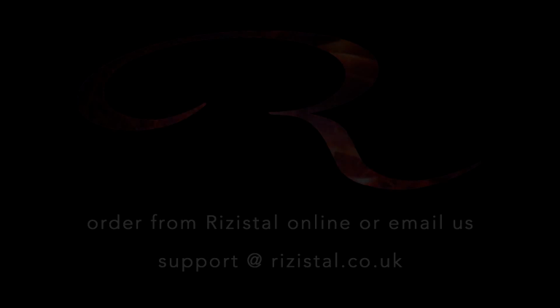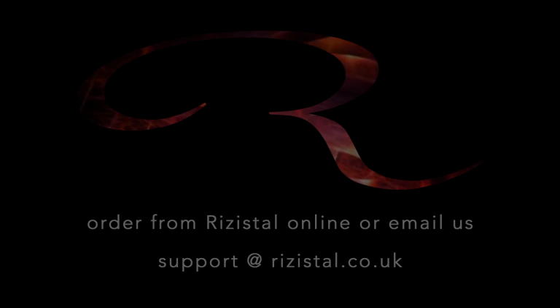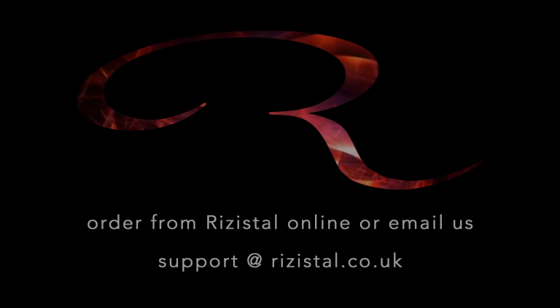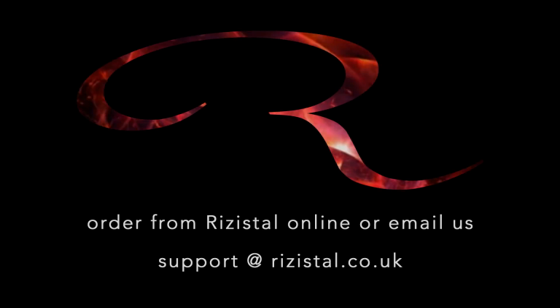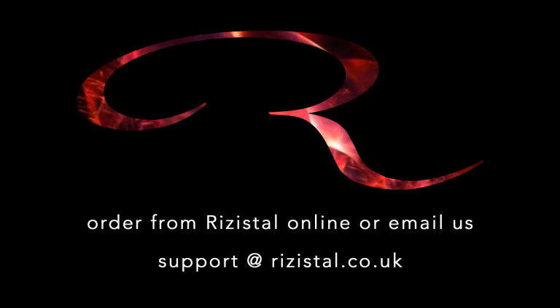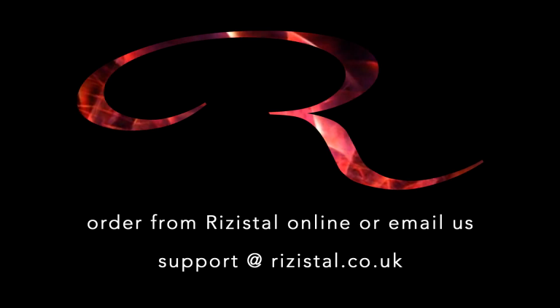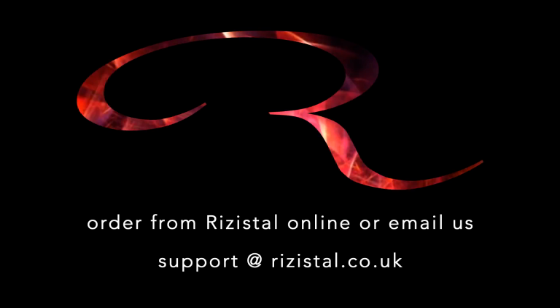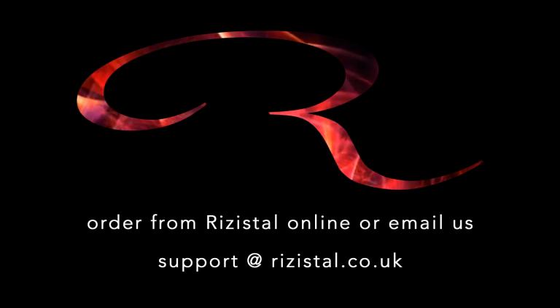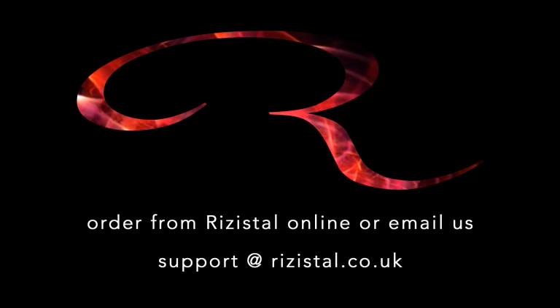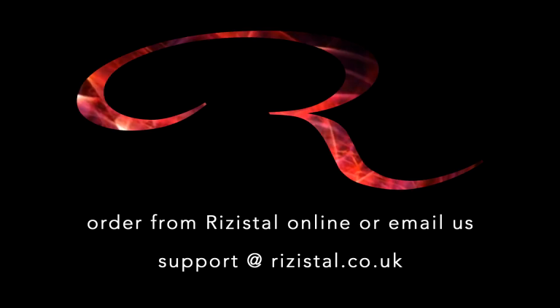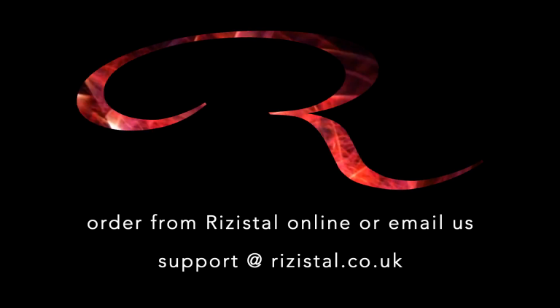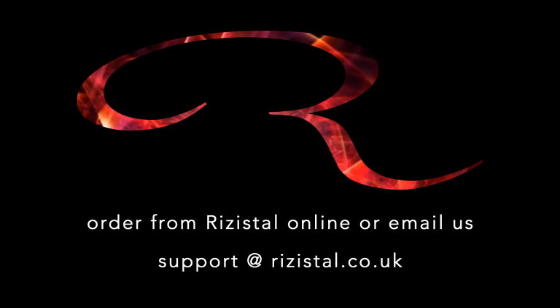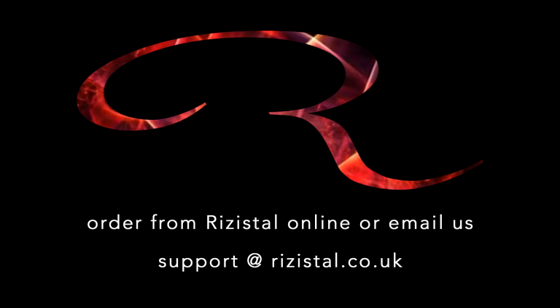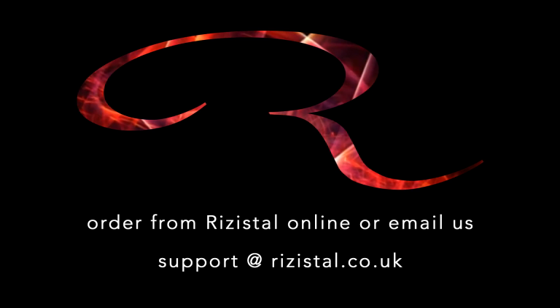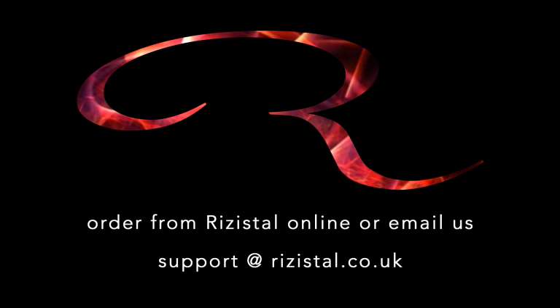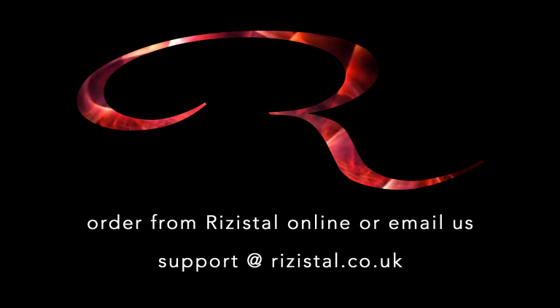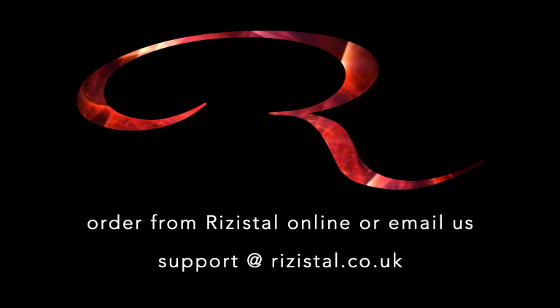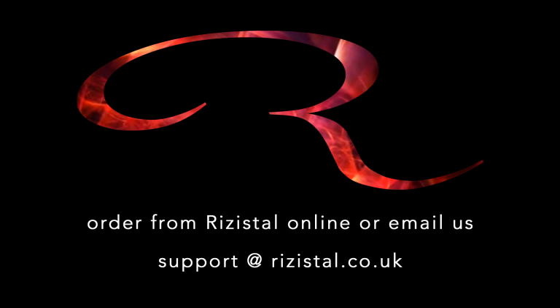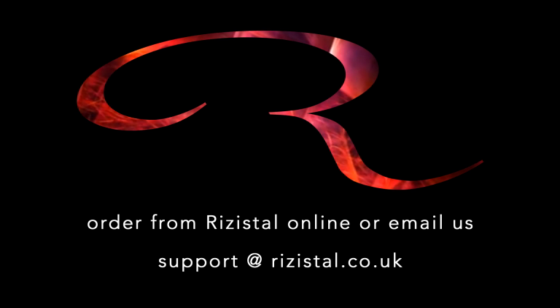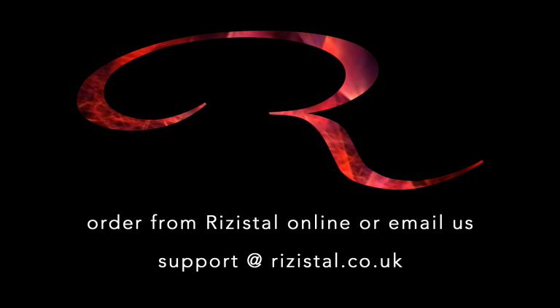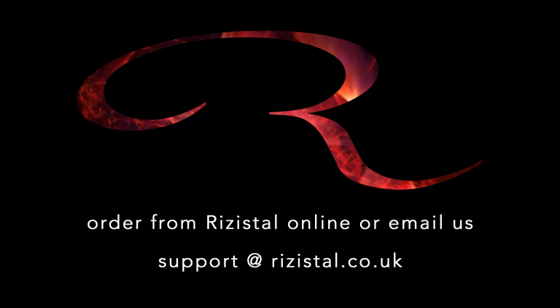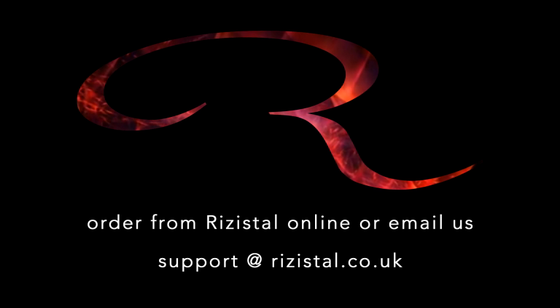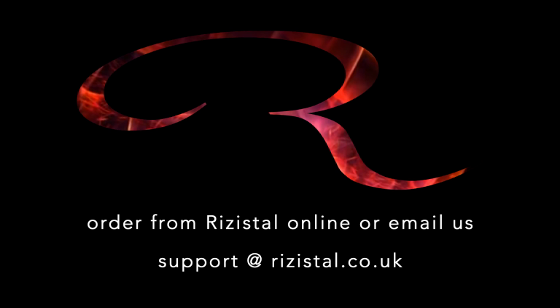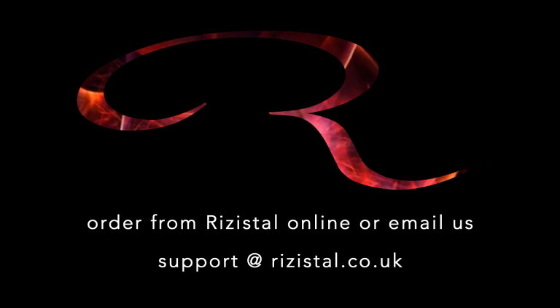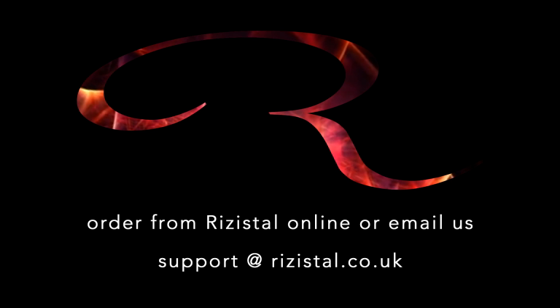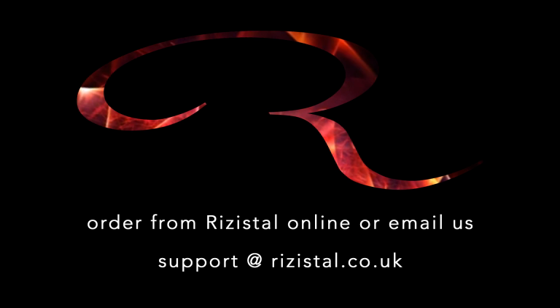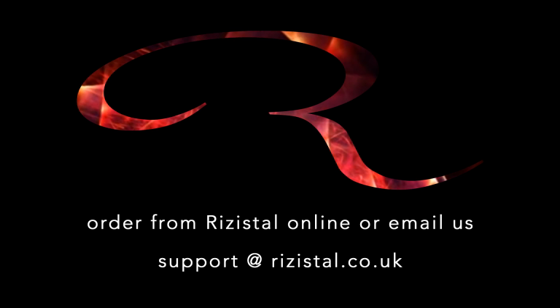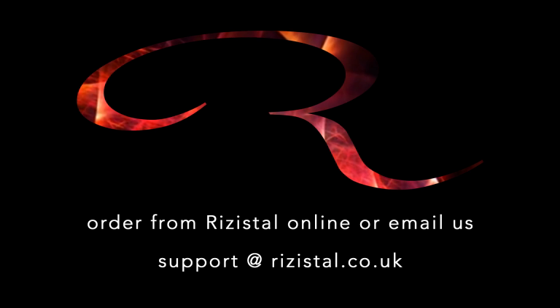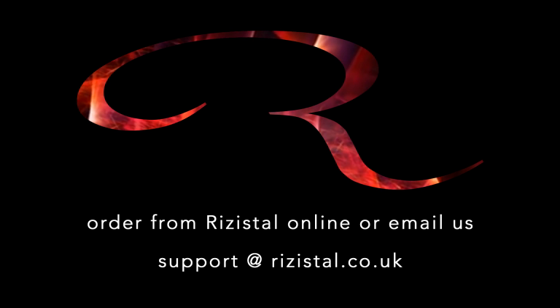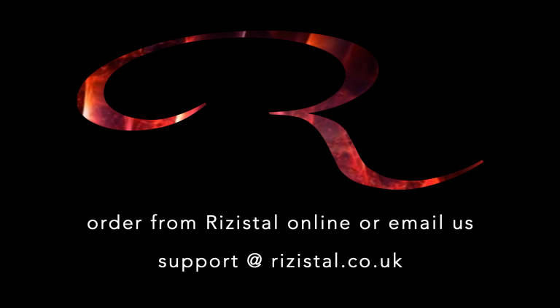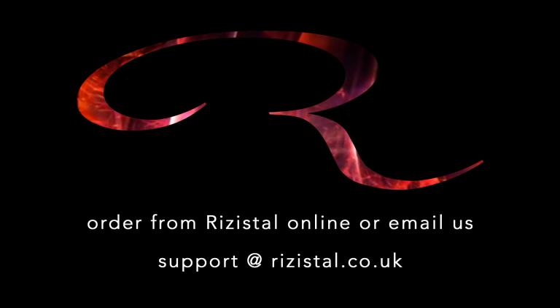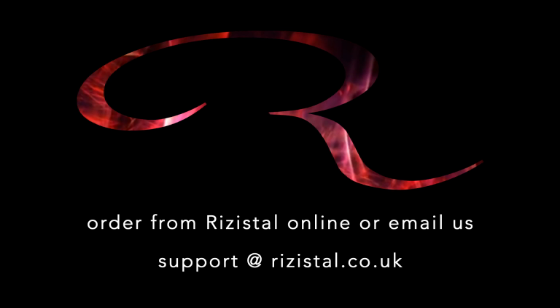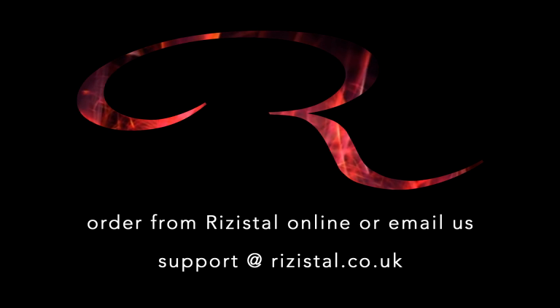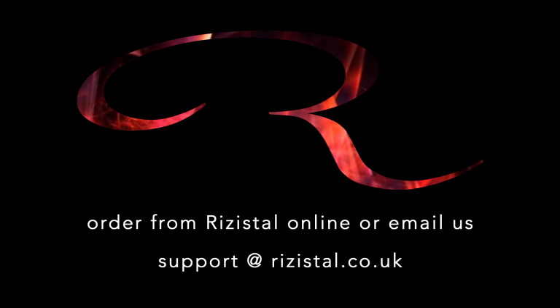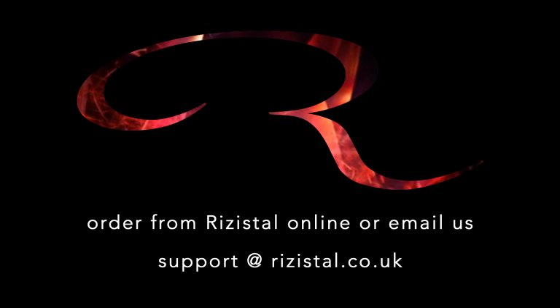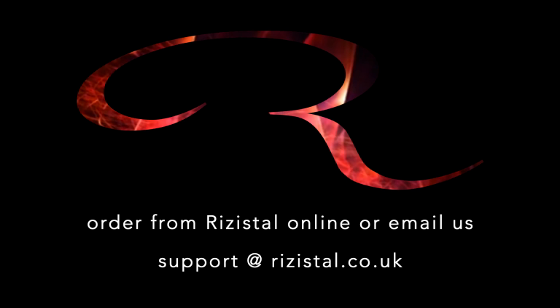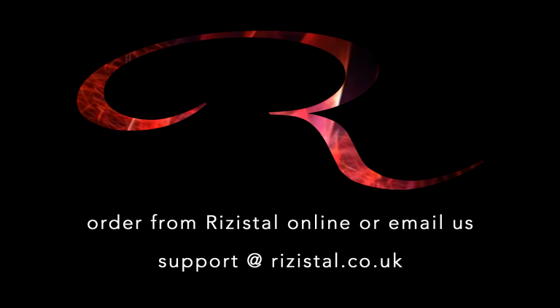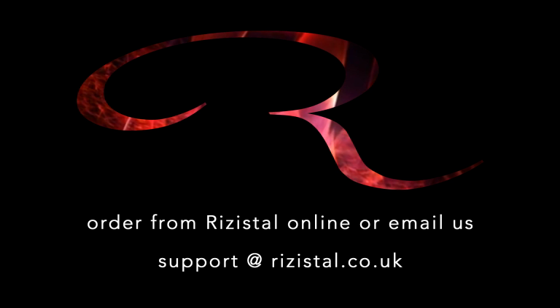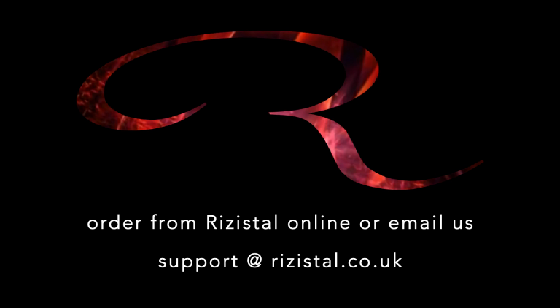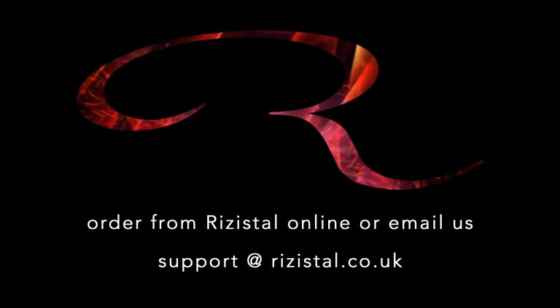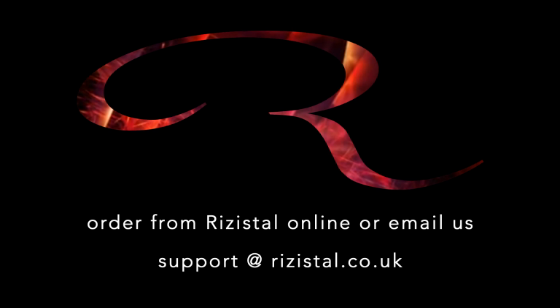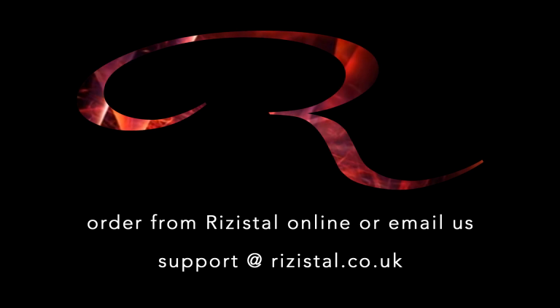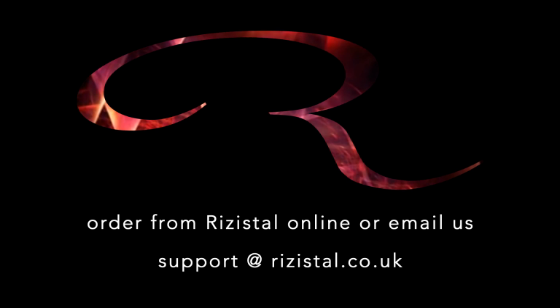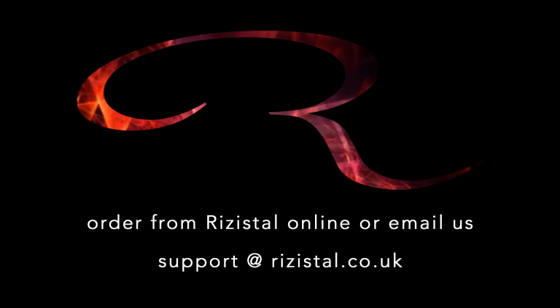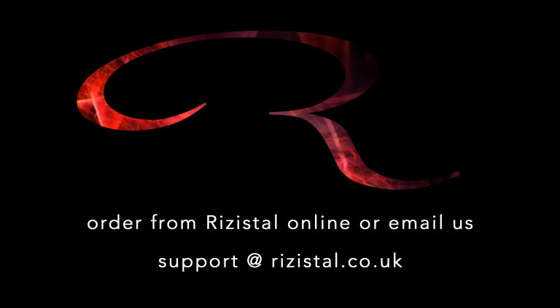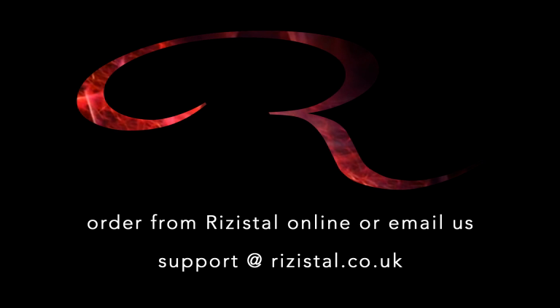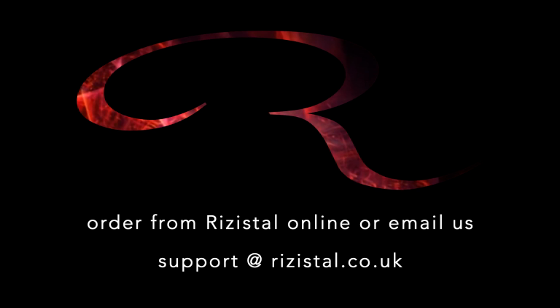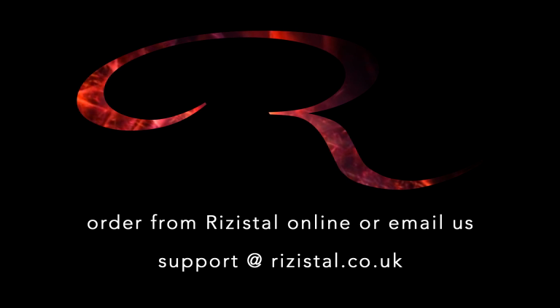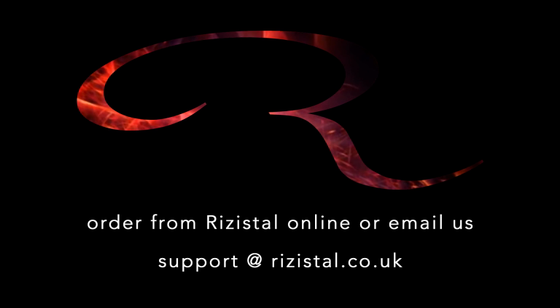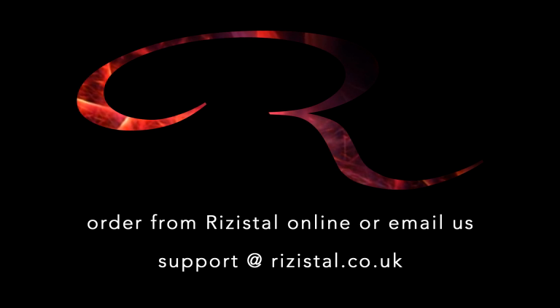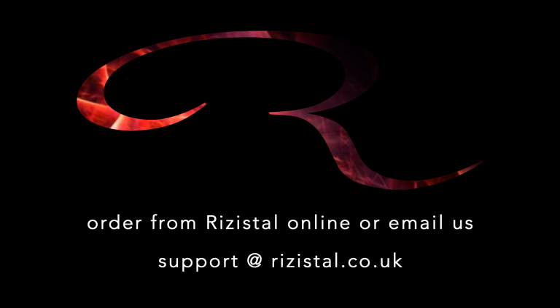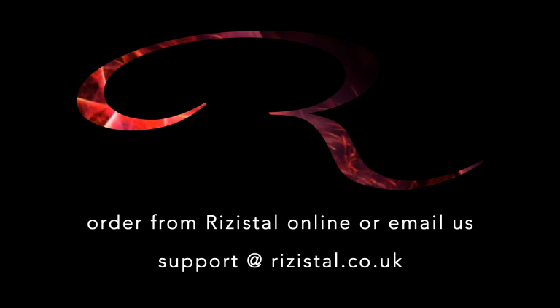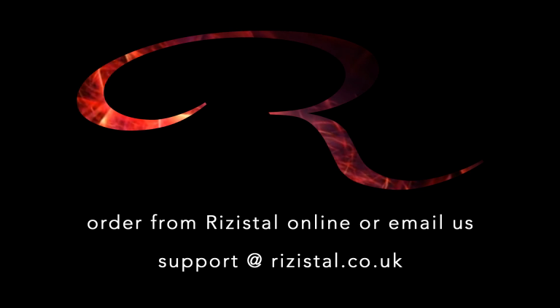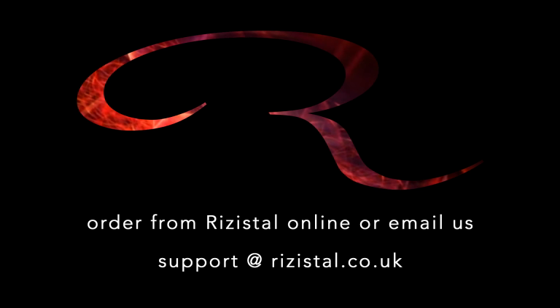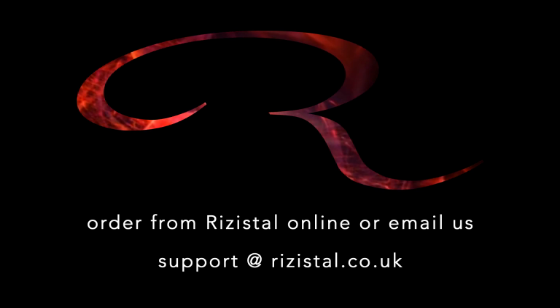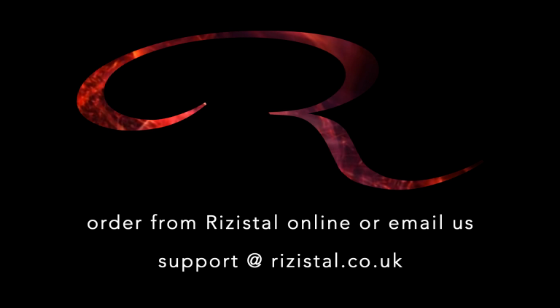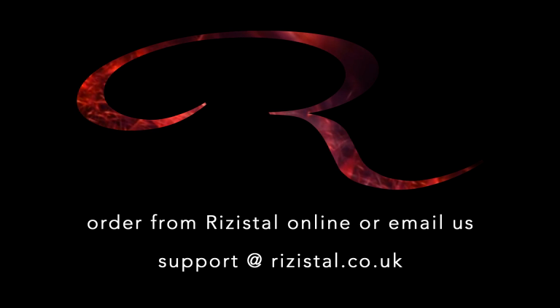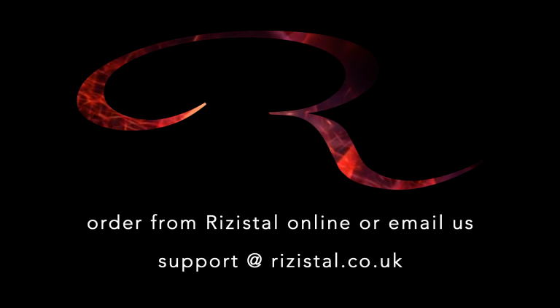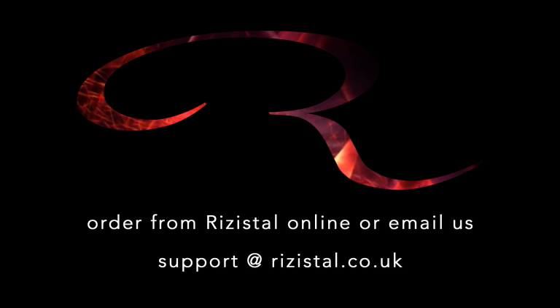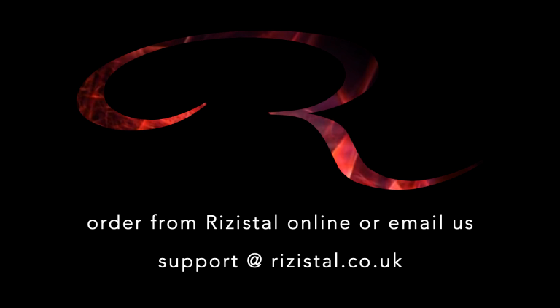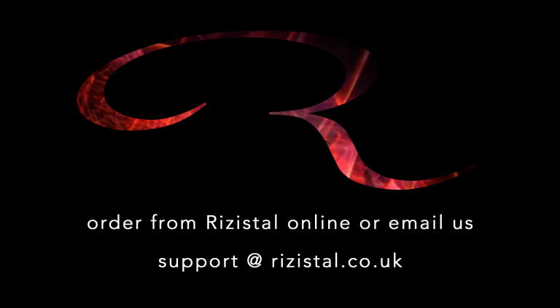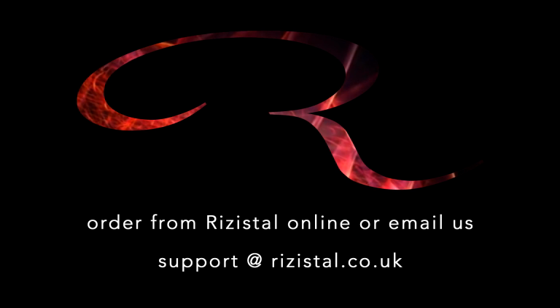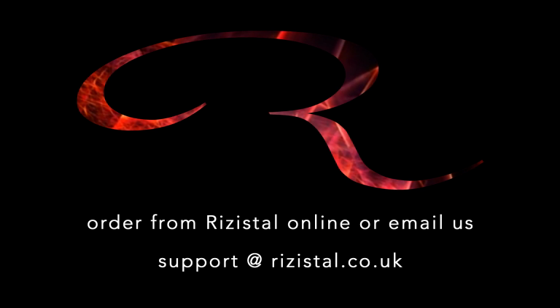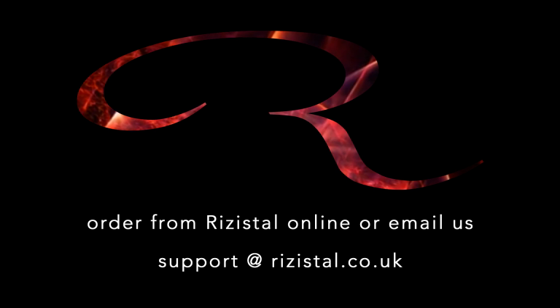For product advice and guidance, you can download the technical datasheet or drop us an email. Order from Resistol Online — we look forward to hearing from you.